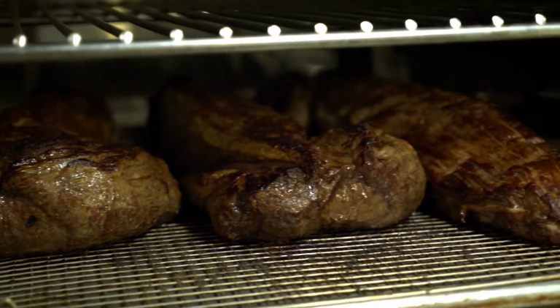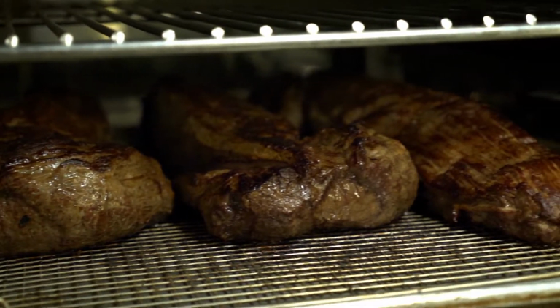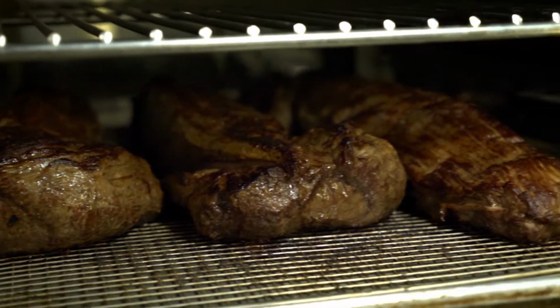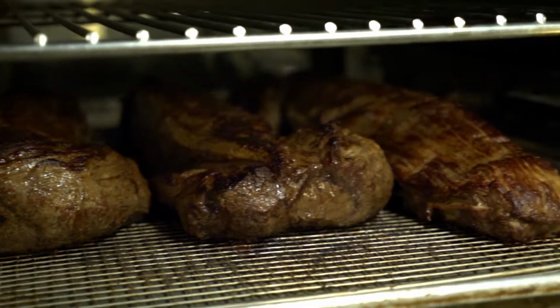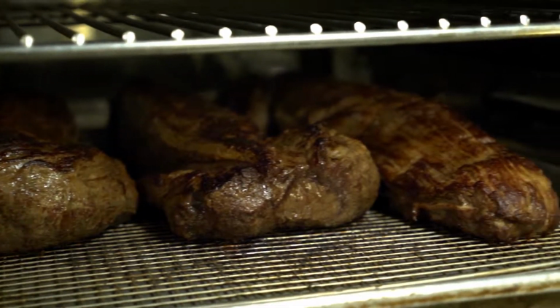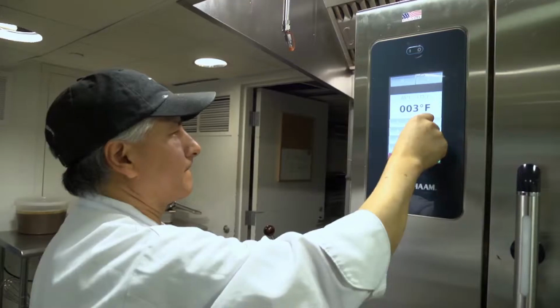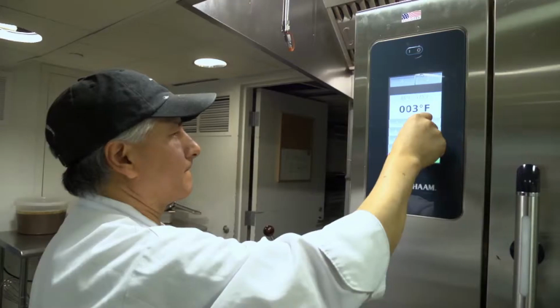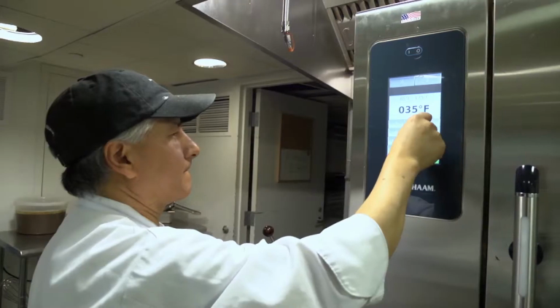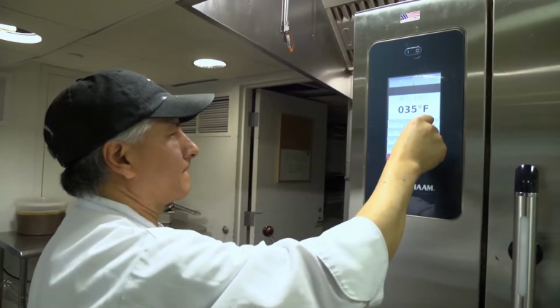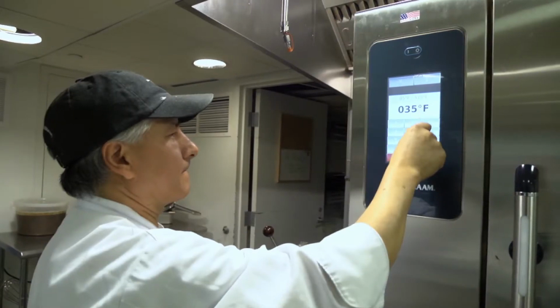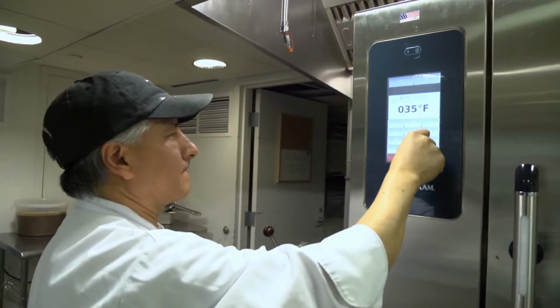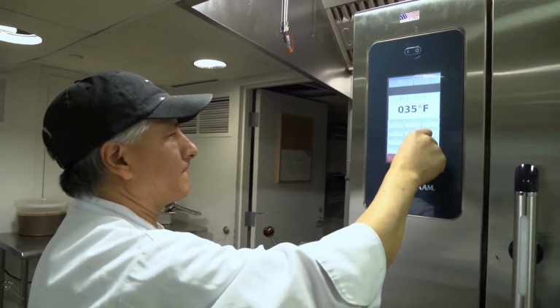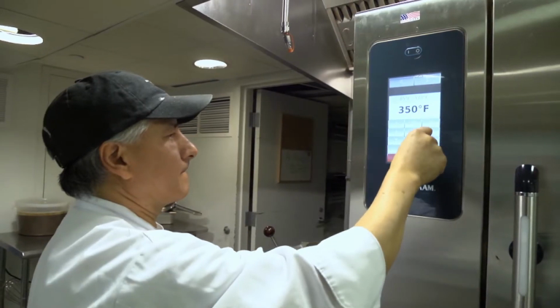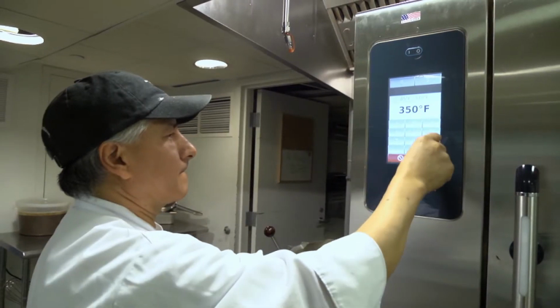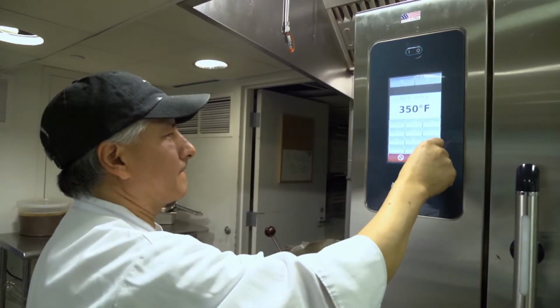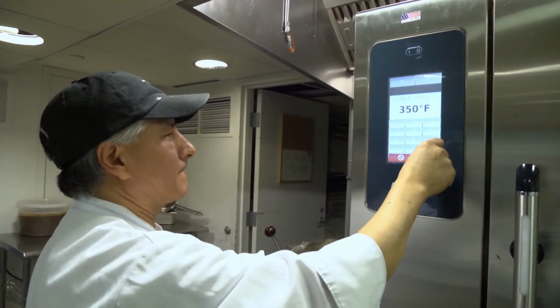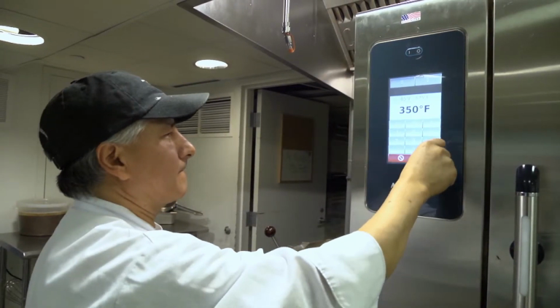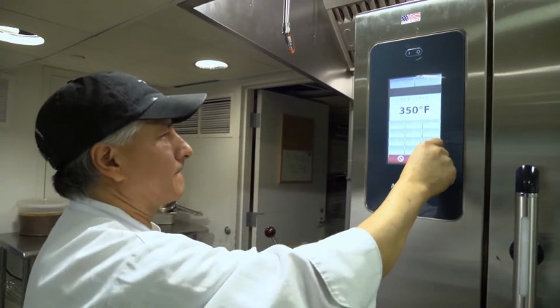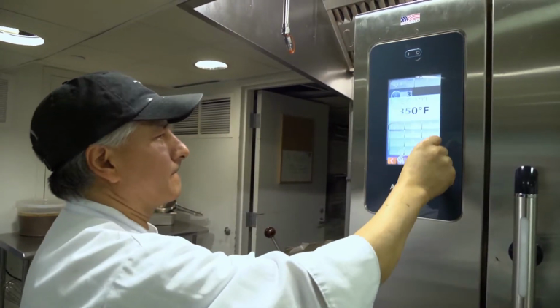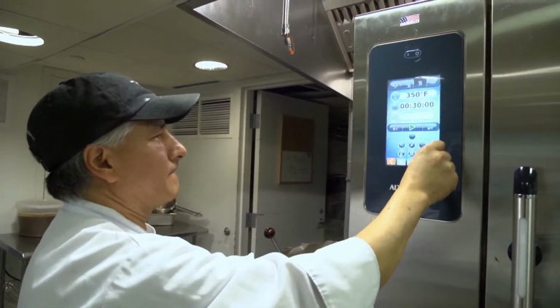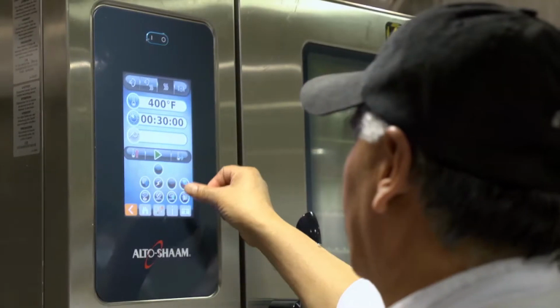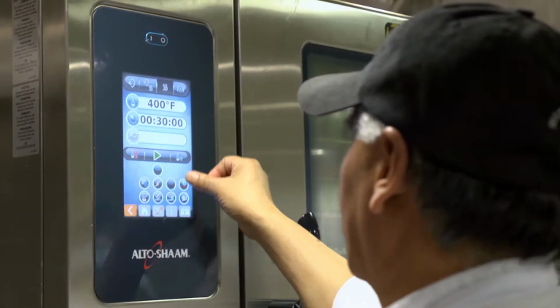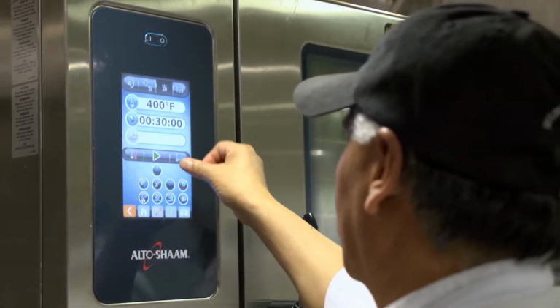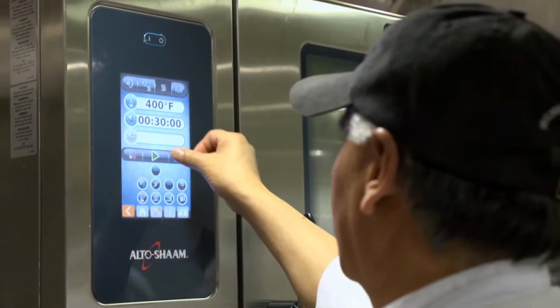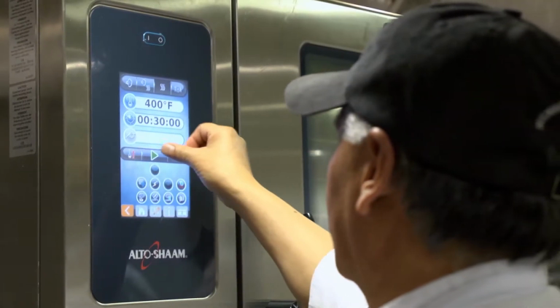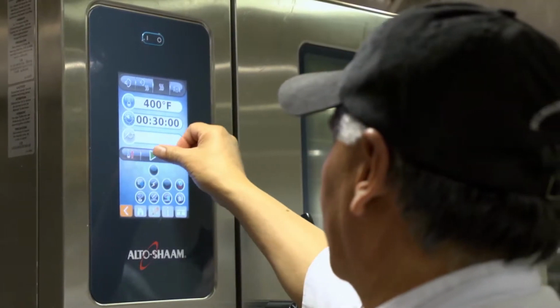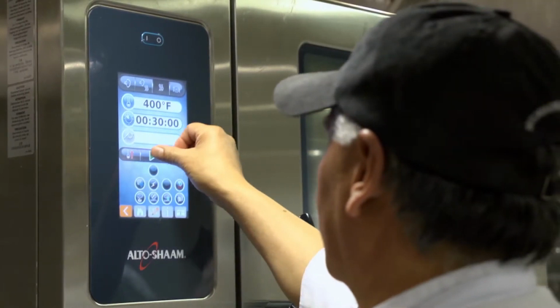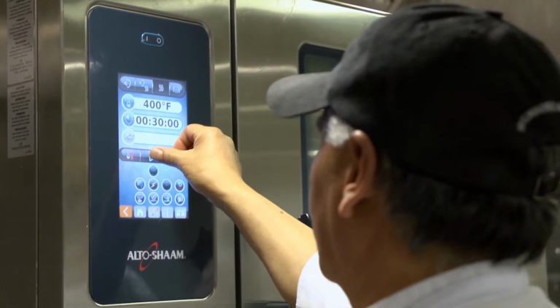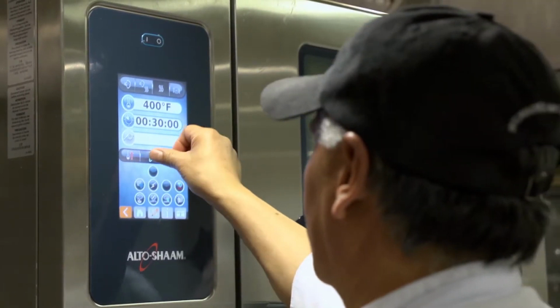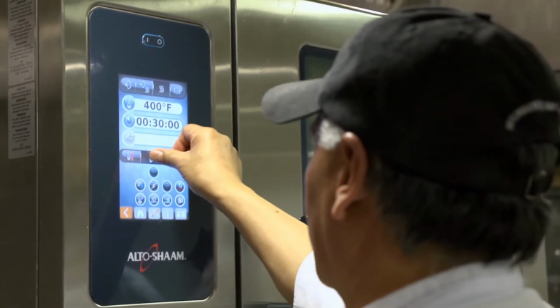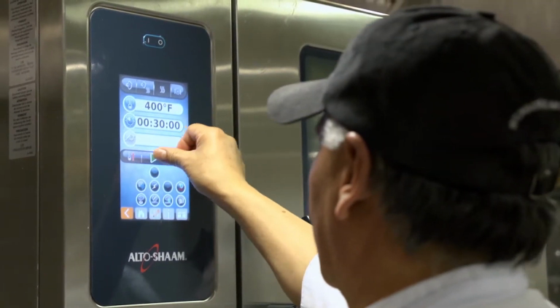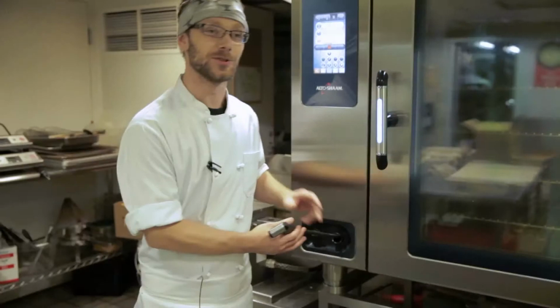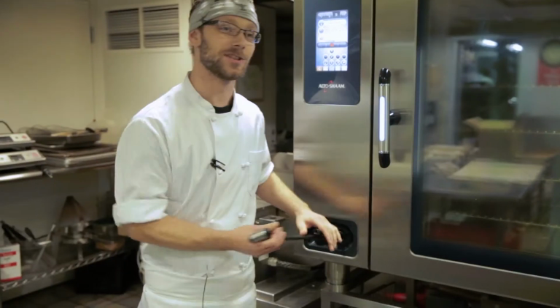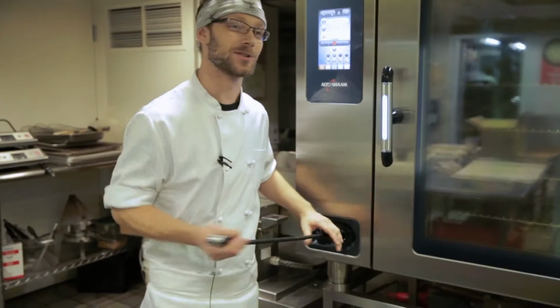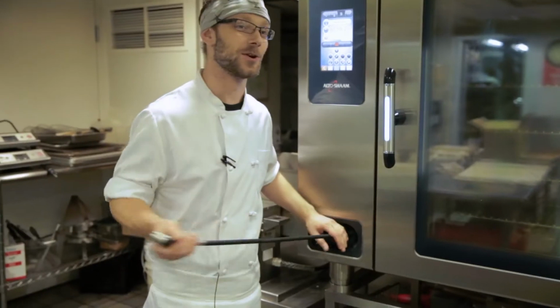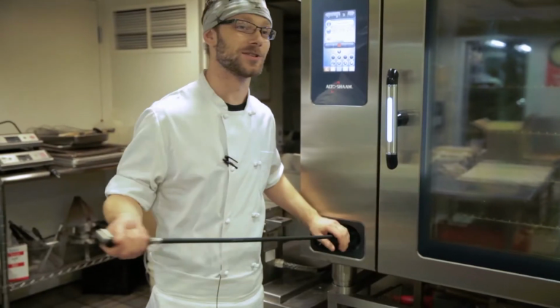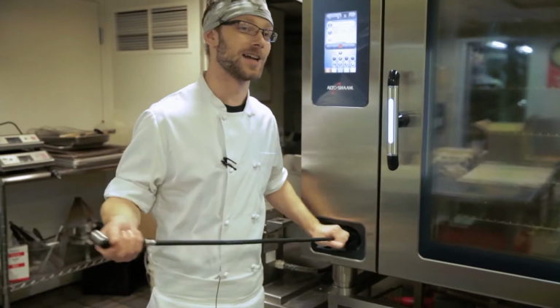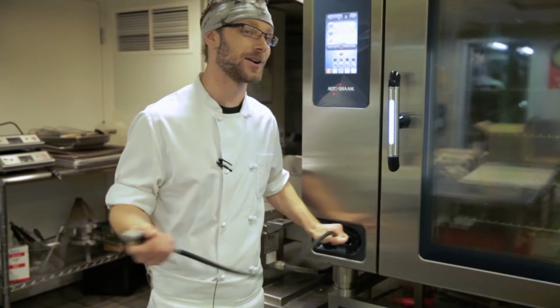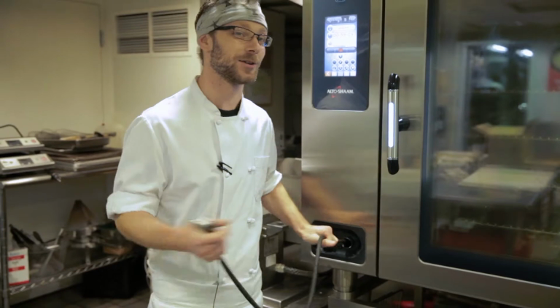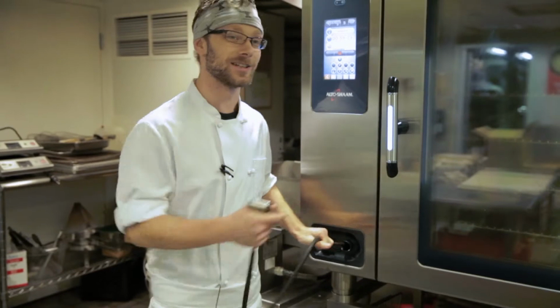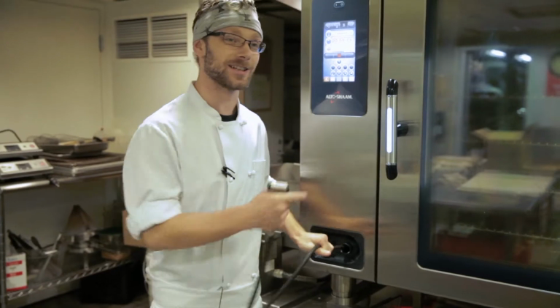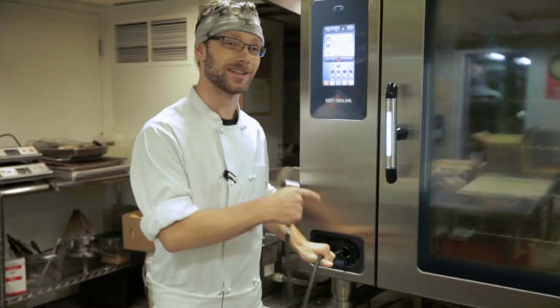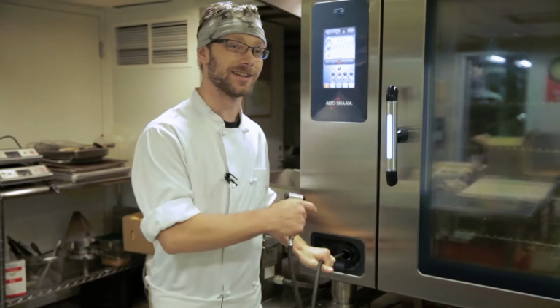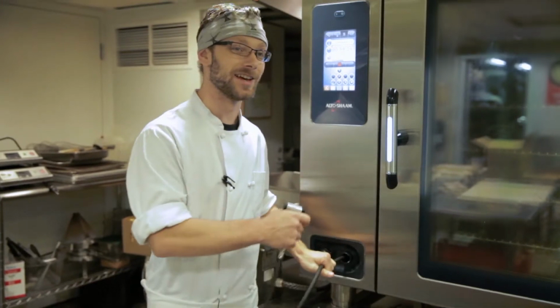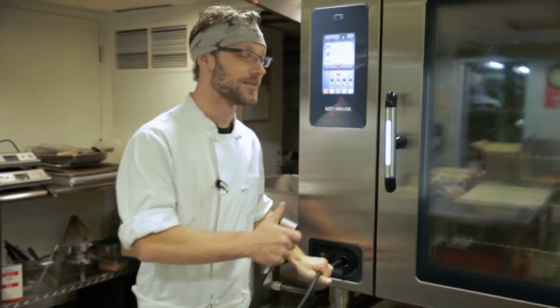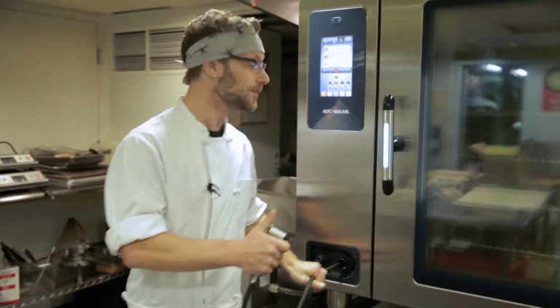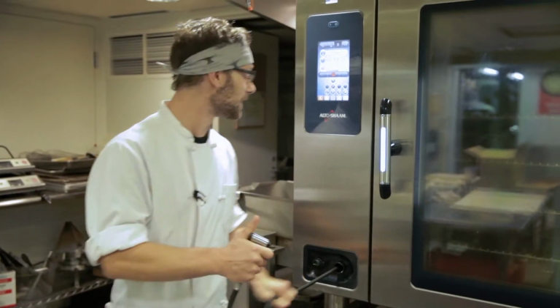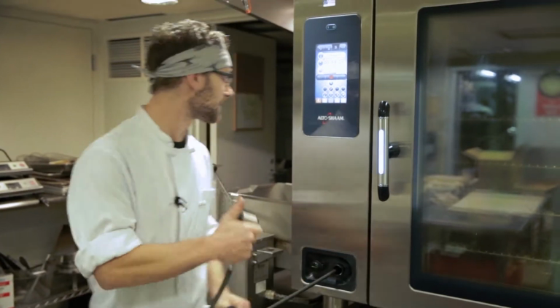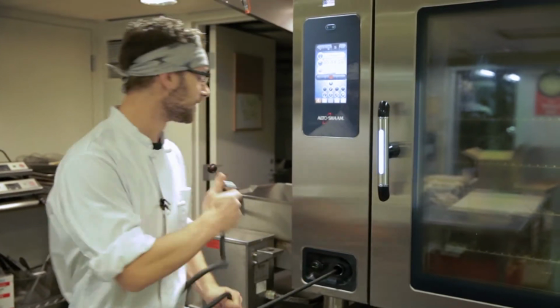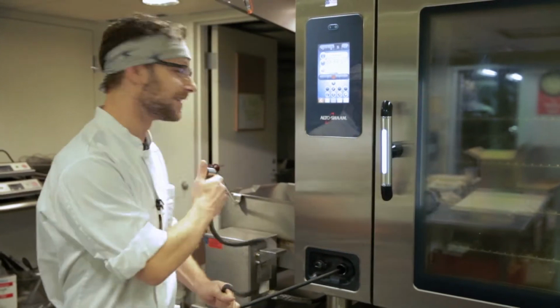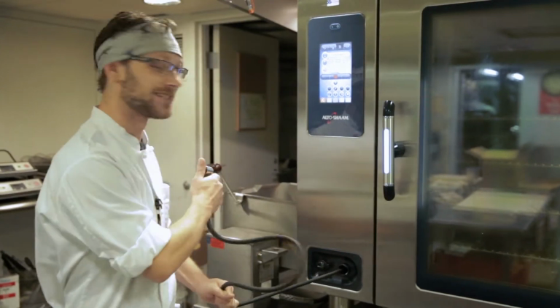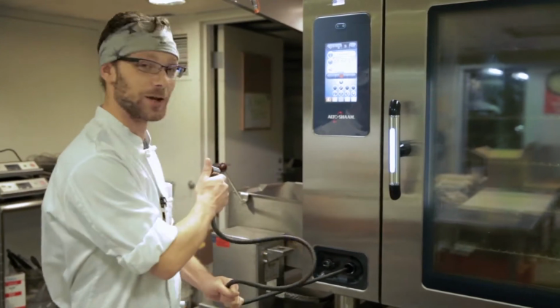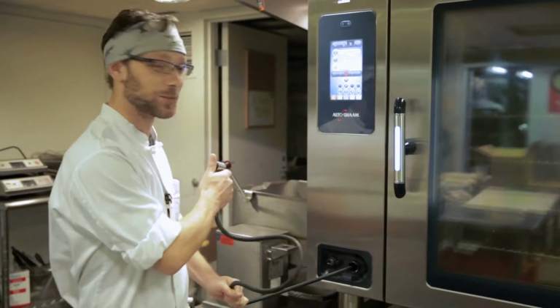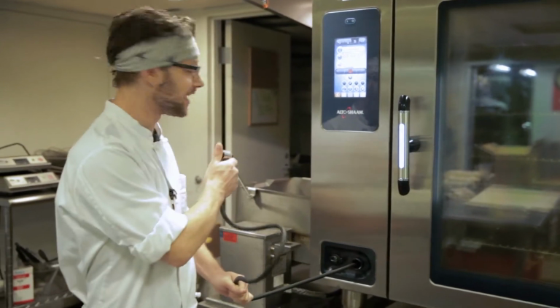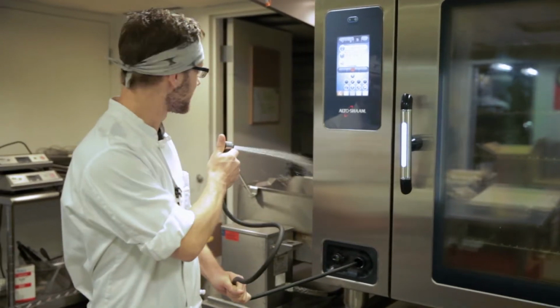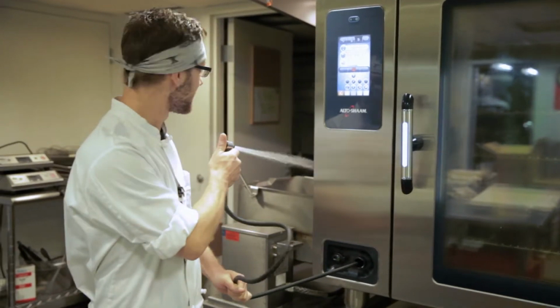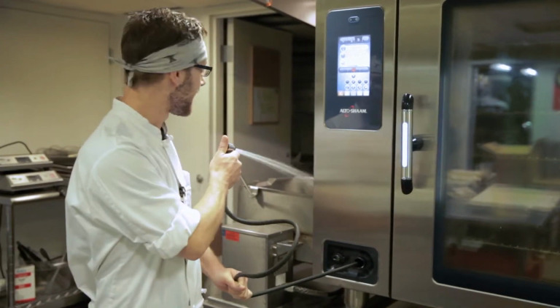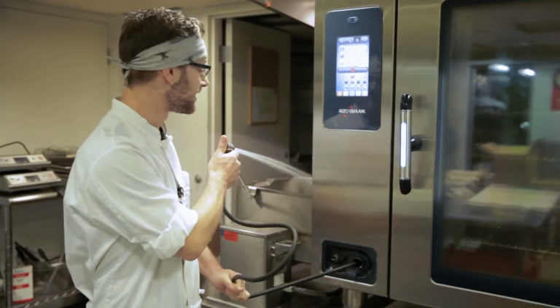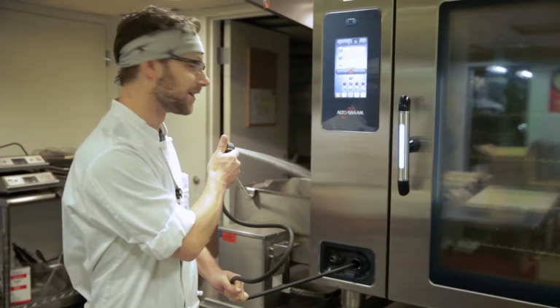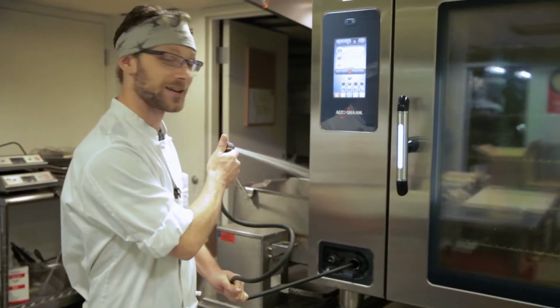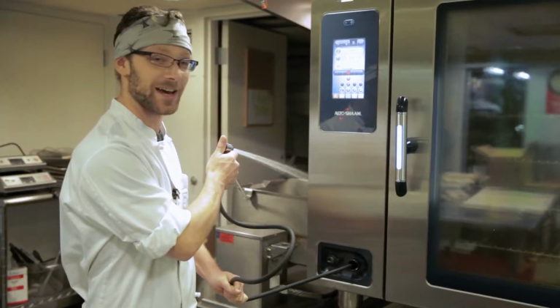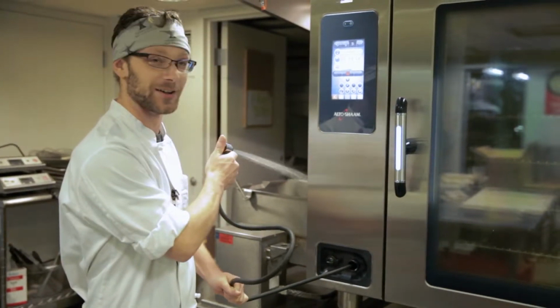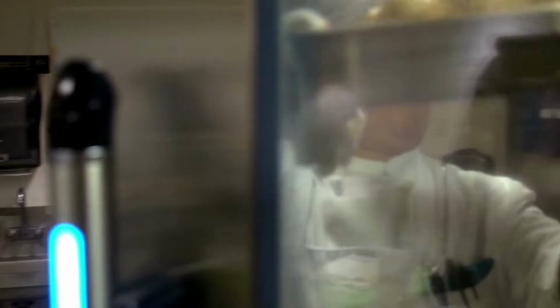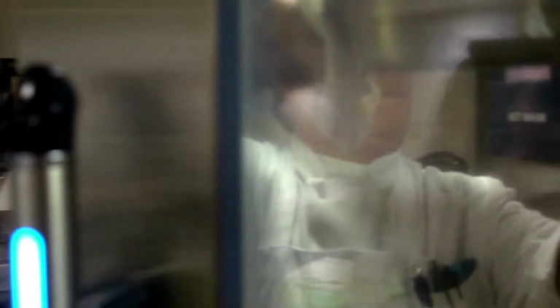Right now we're going from a convection mode into a cleaning mode. I can use this hose not only to clean the oven, but to clean the tilt braiser and tilt kettle around.